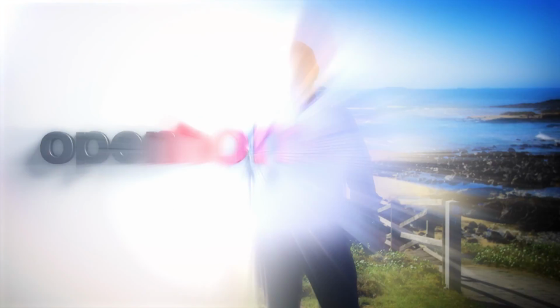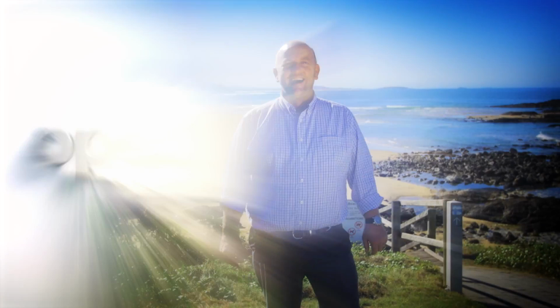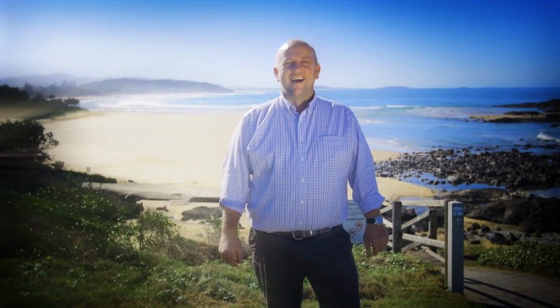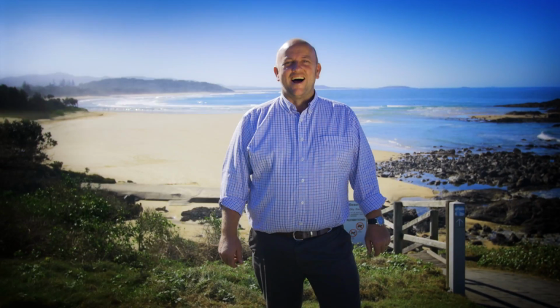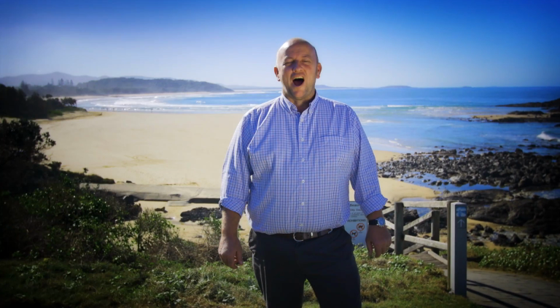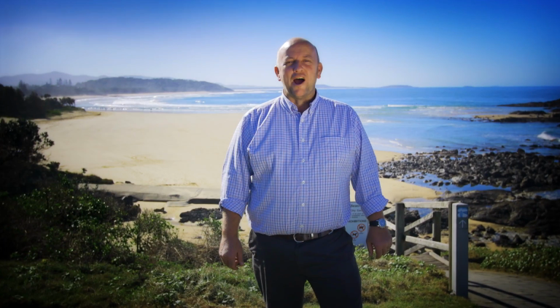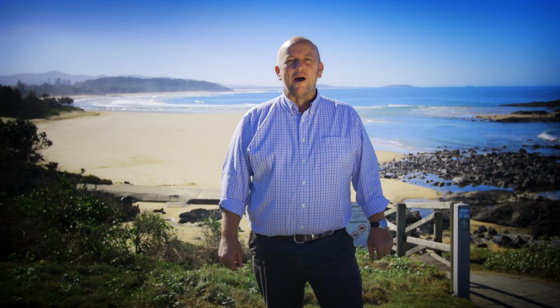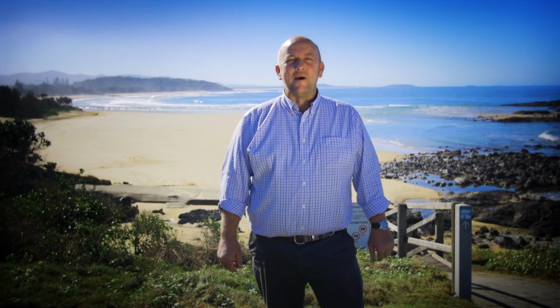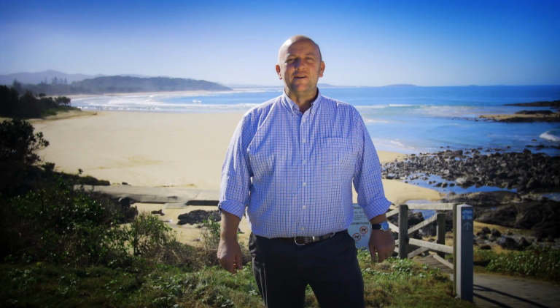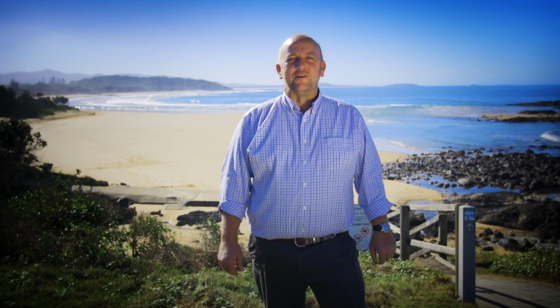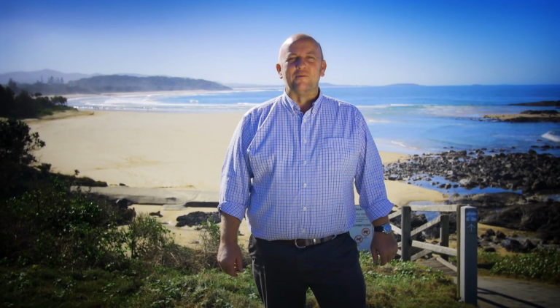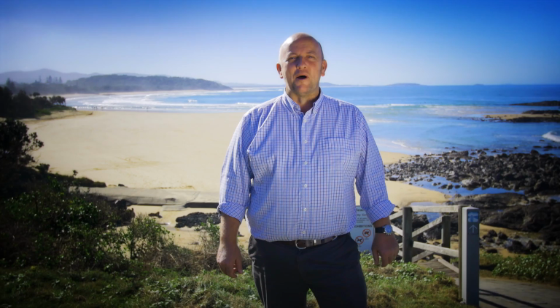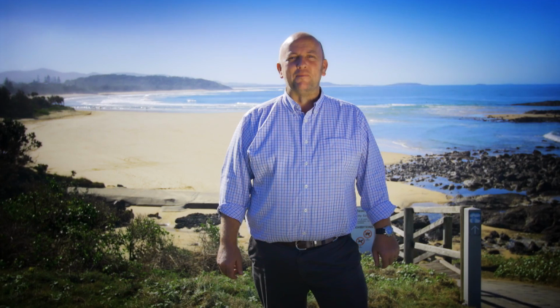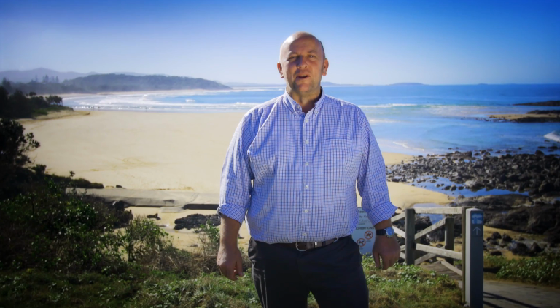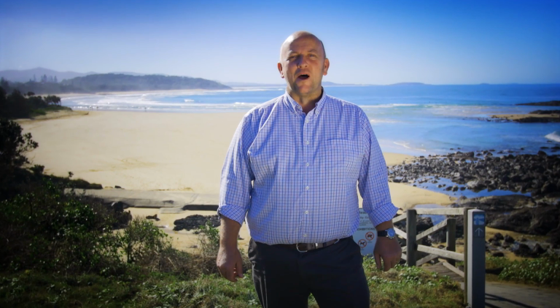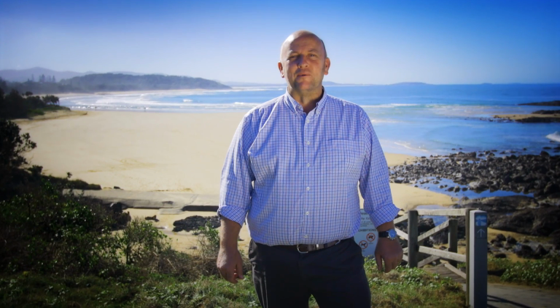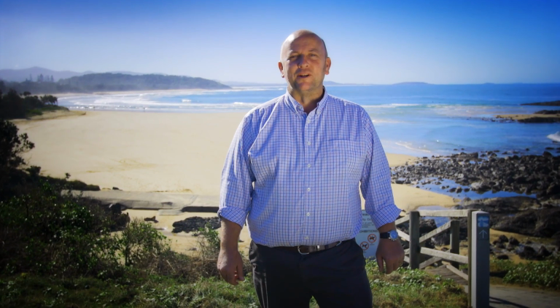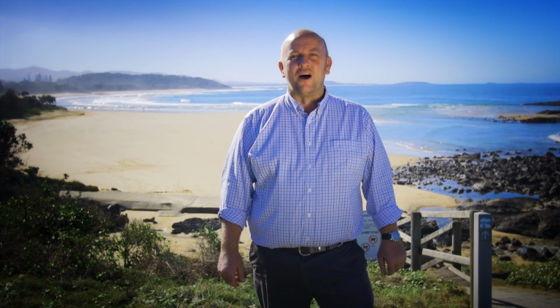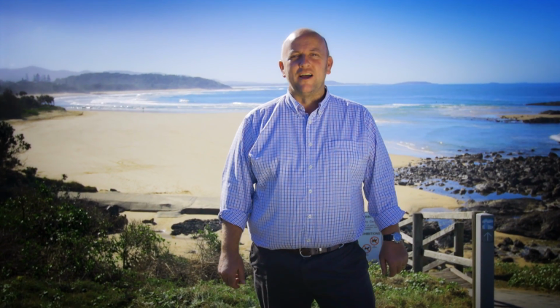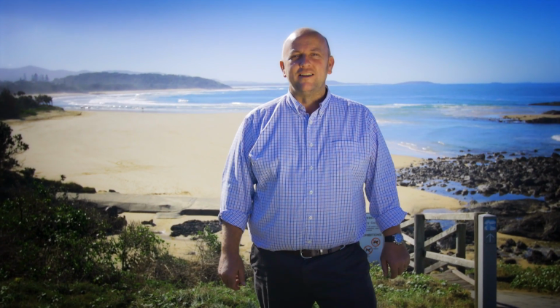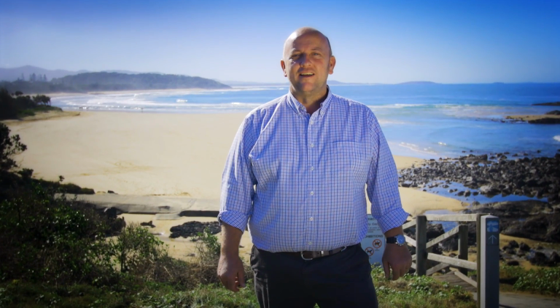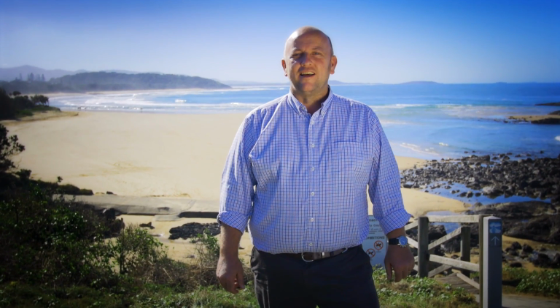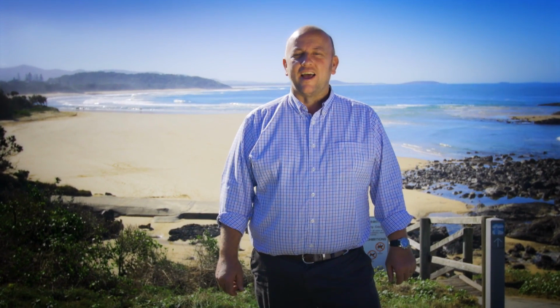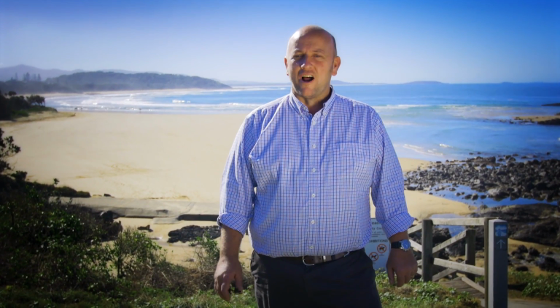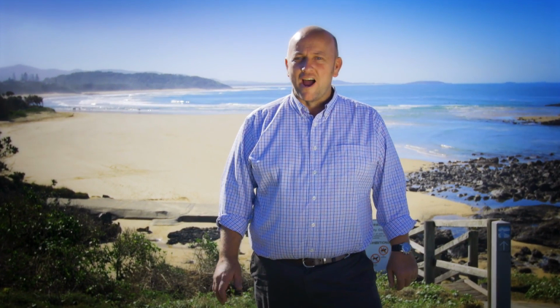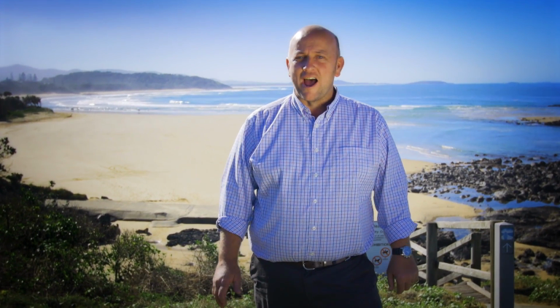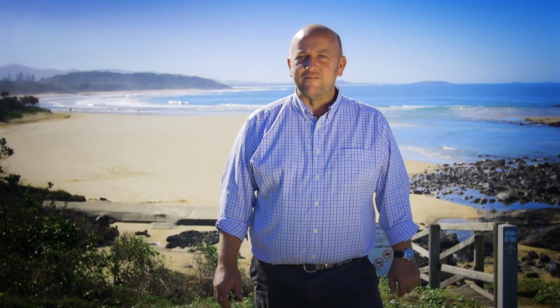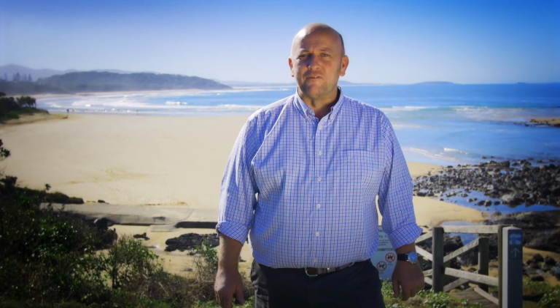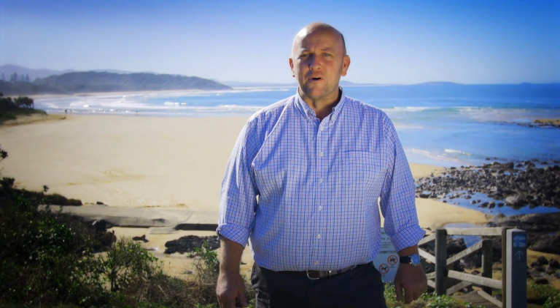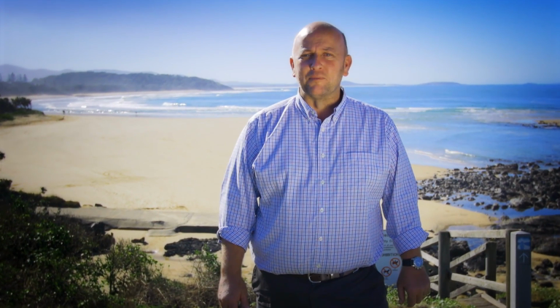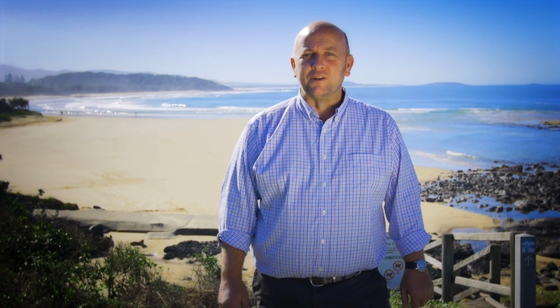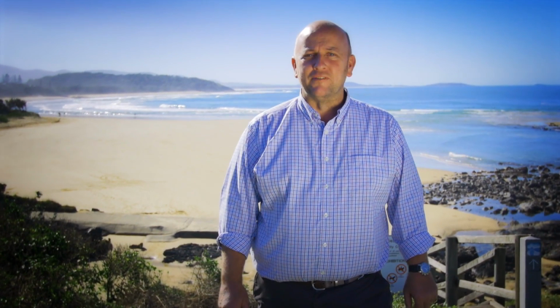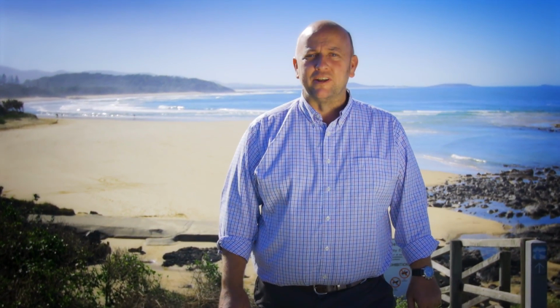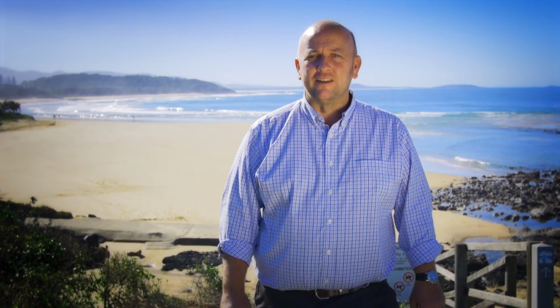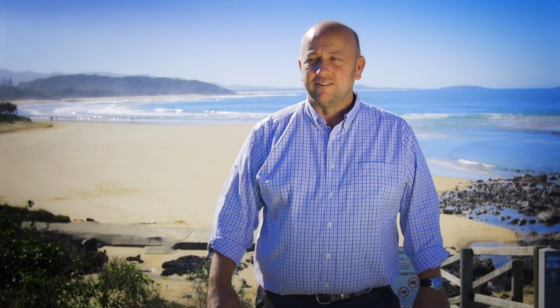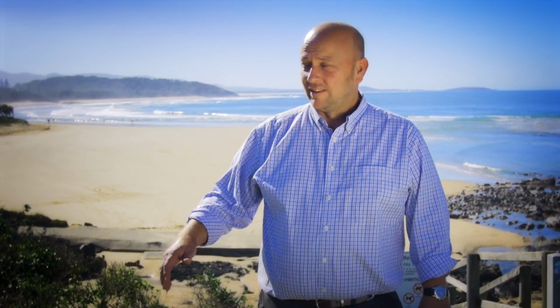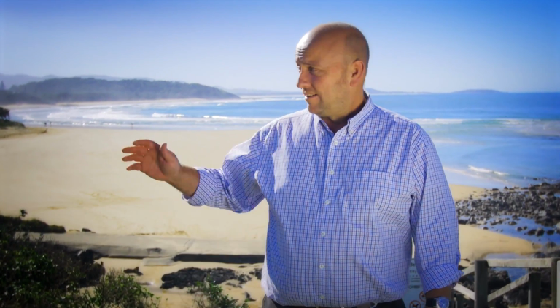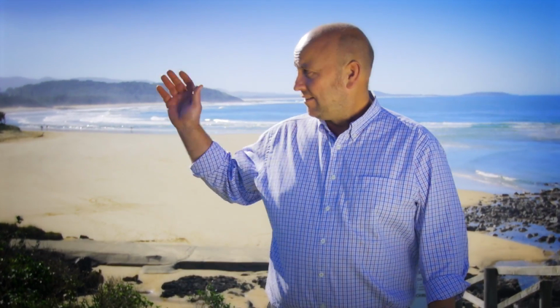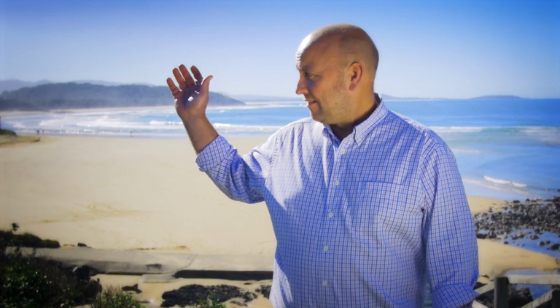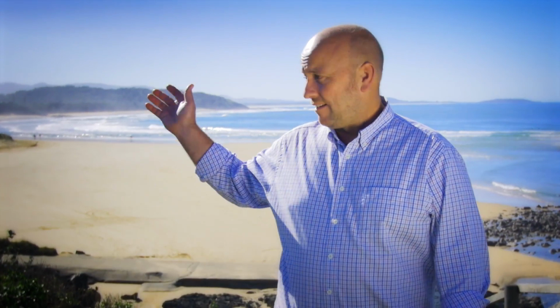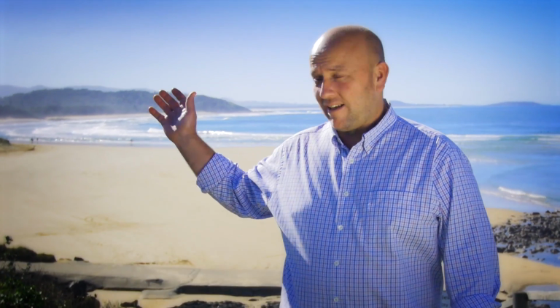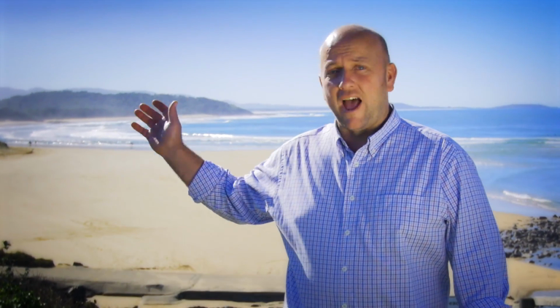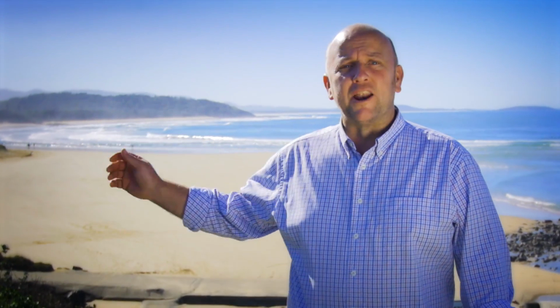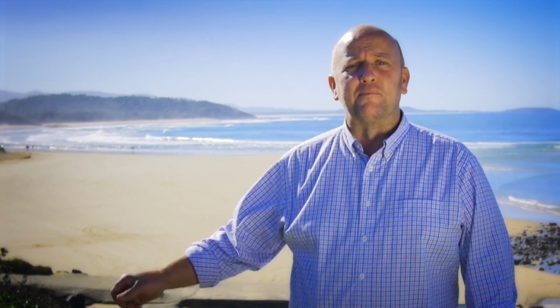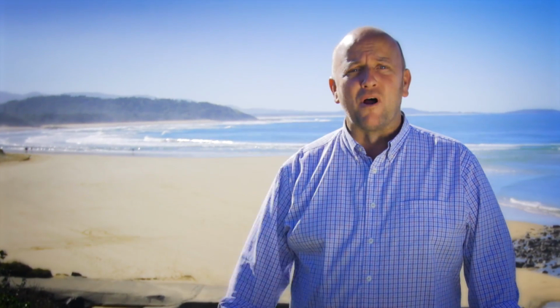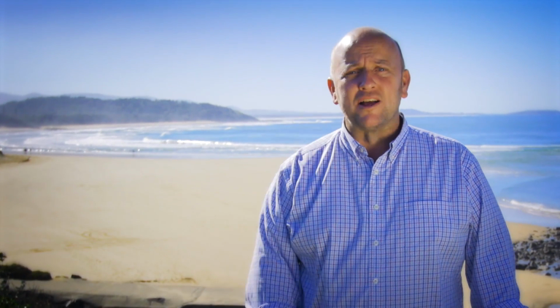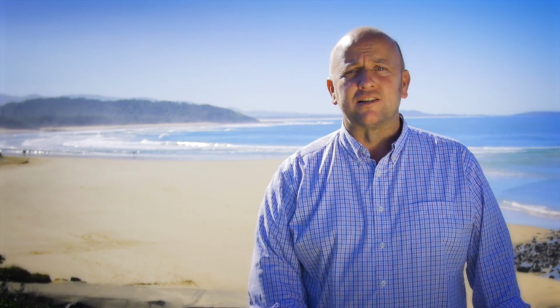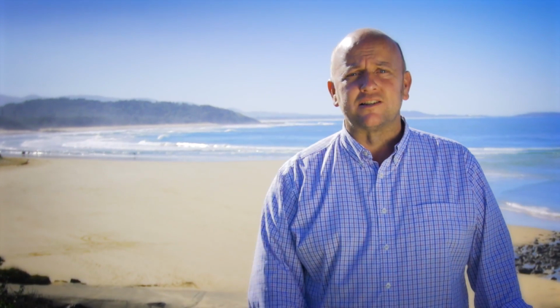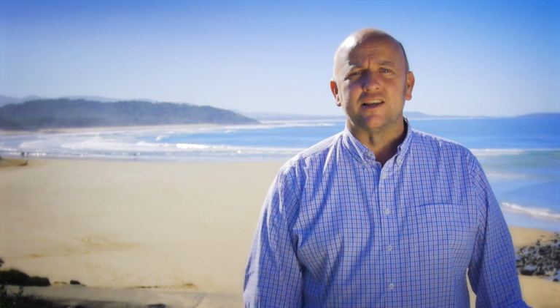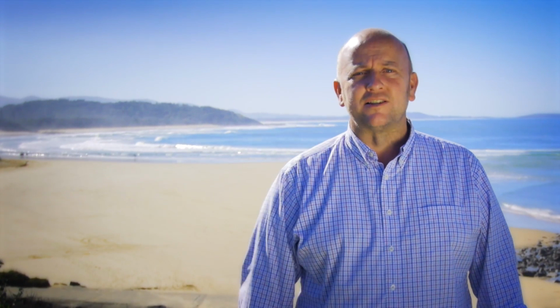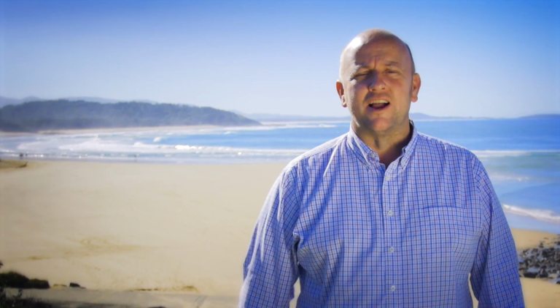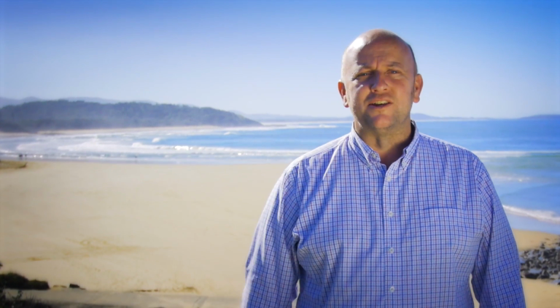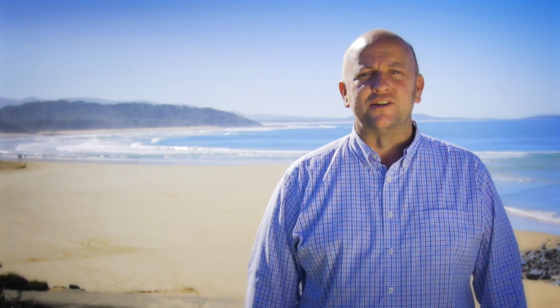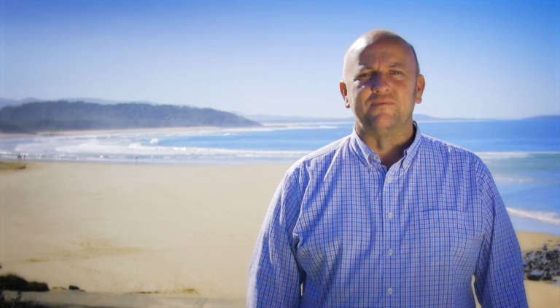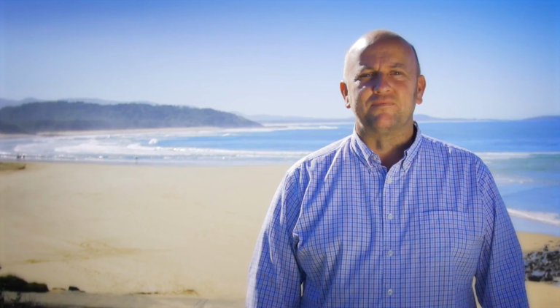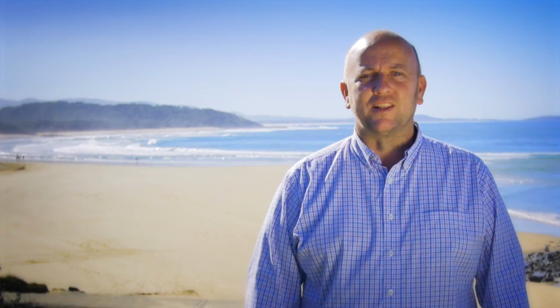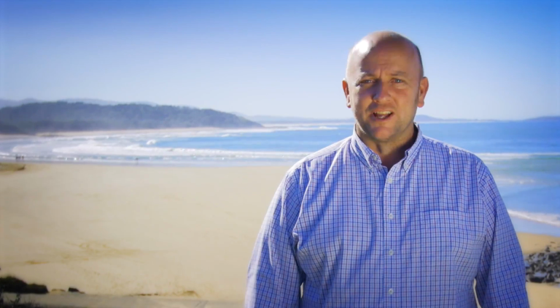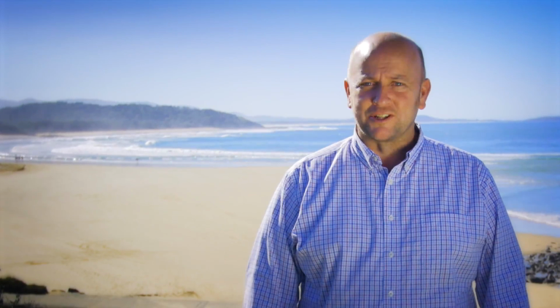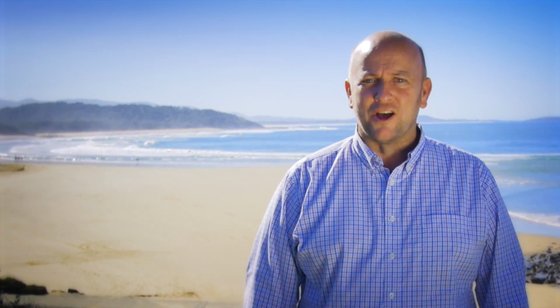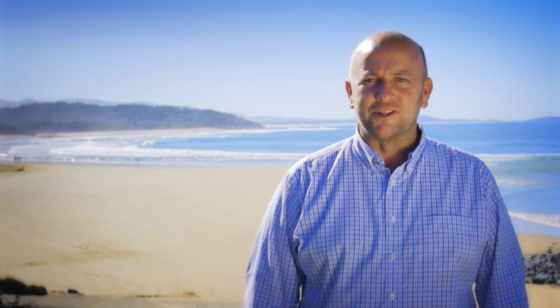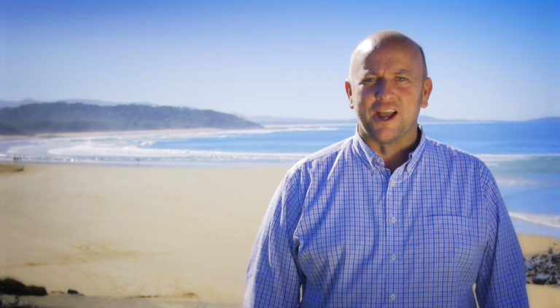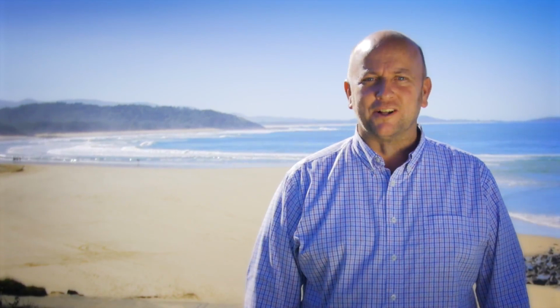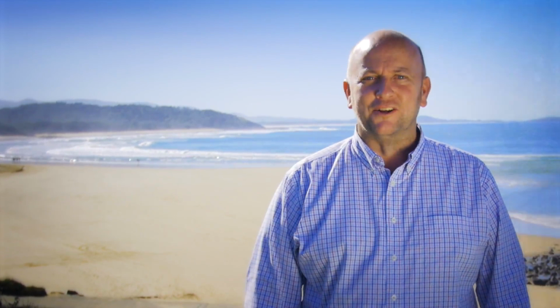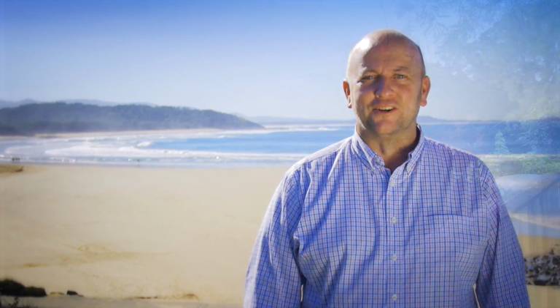Hi, I'm Andrew from Open Home Online and I have affordable living at a priceless destination. Let's go take a look.